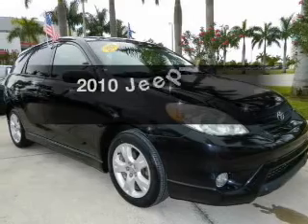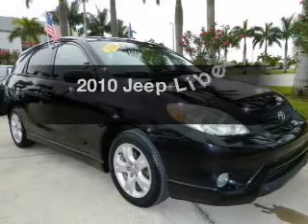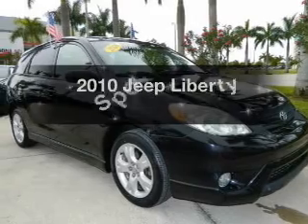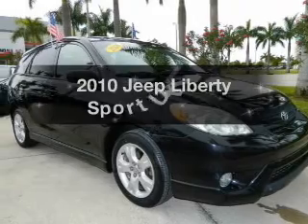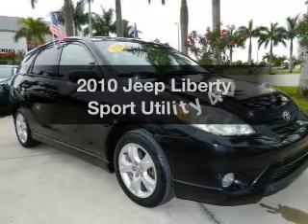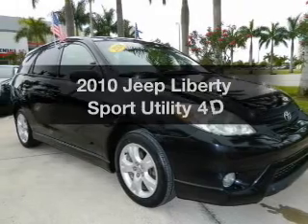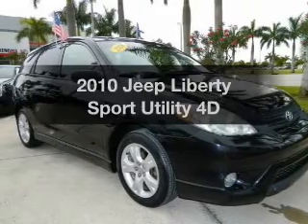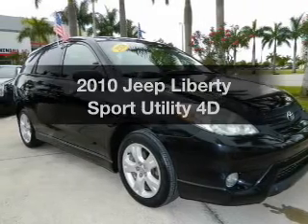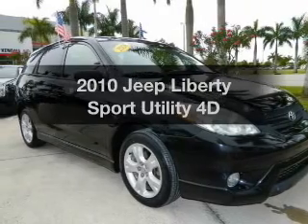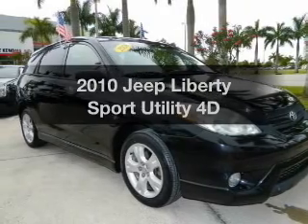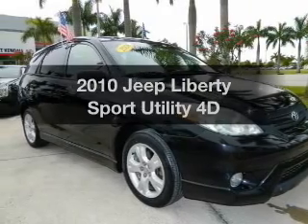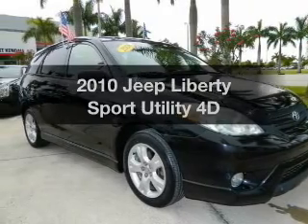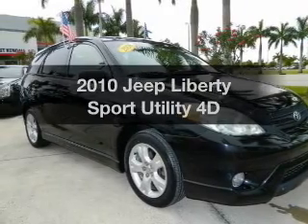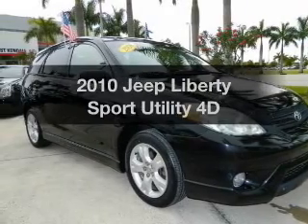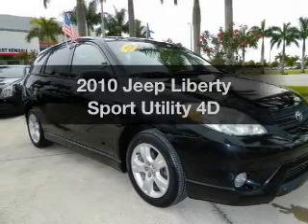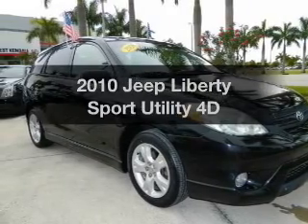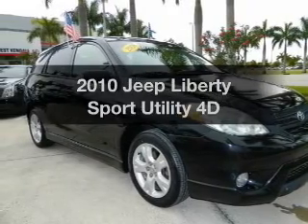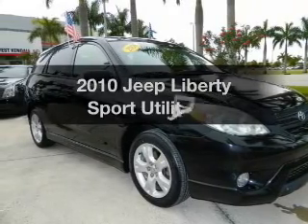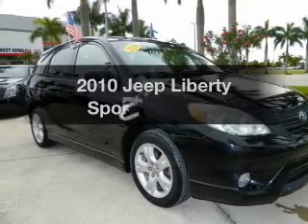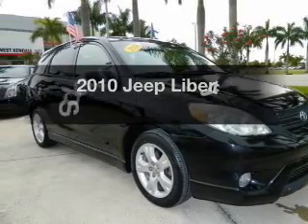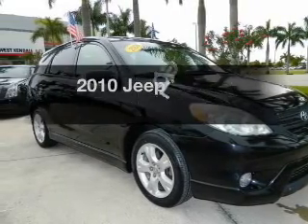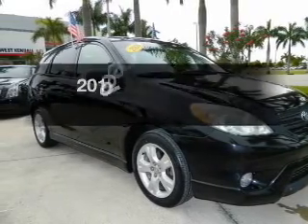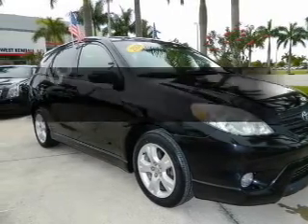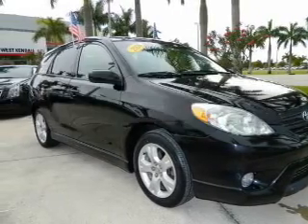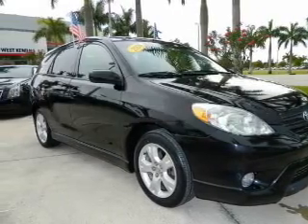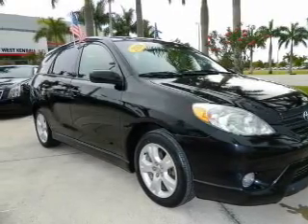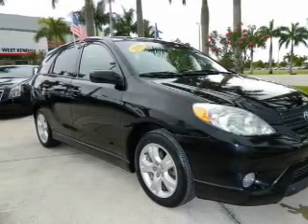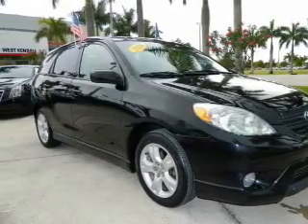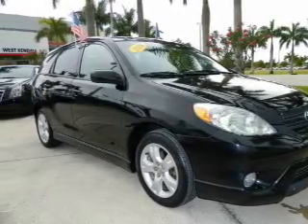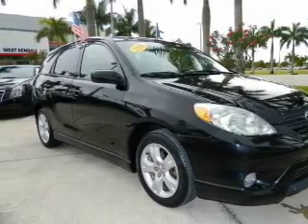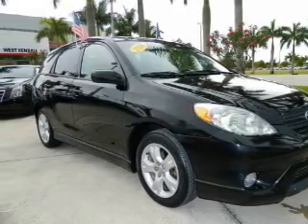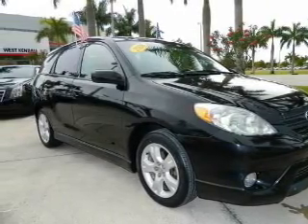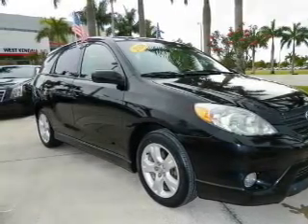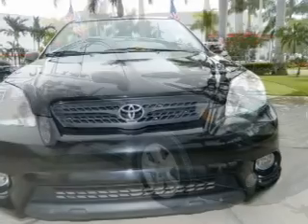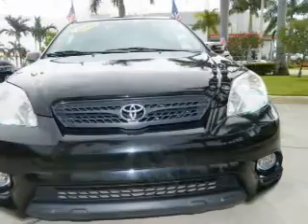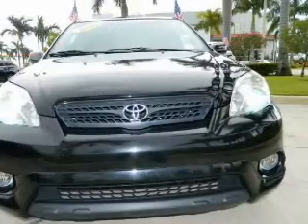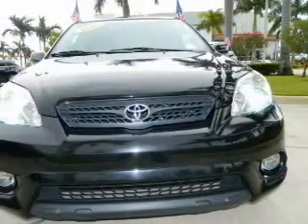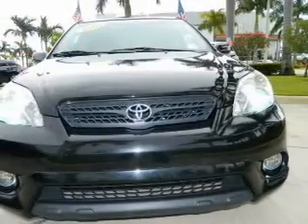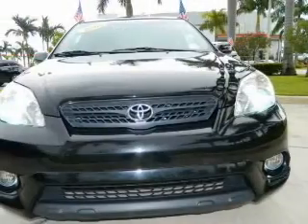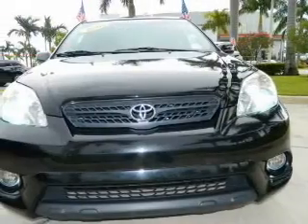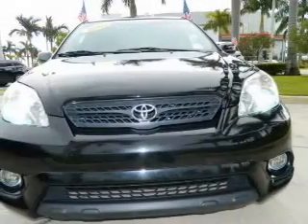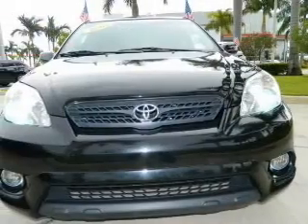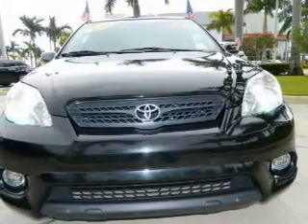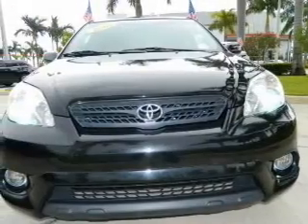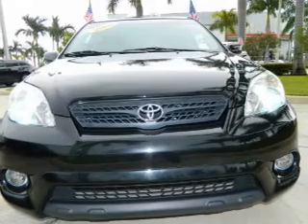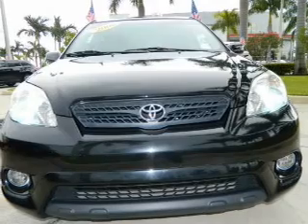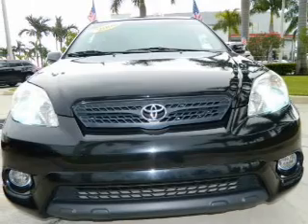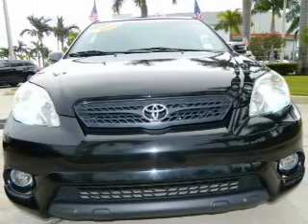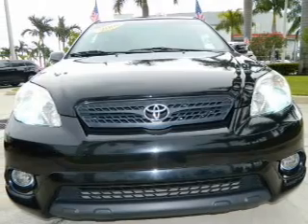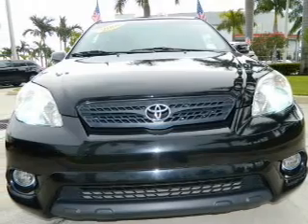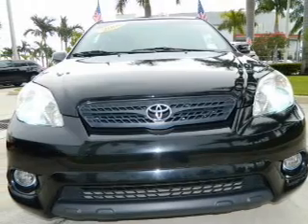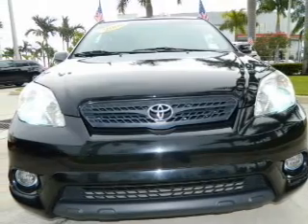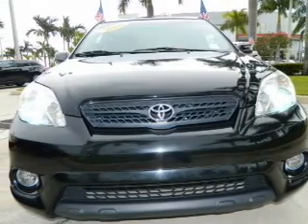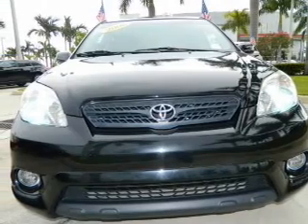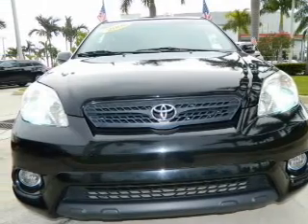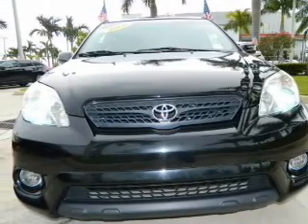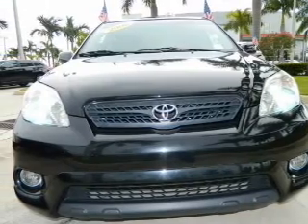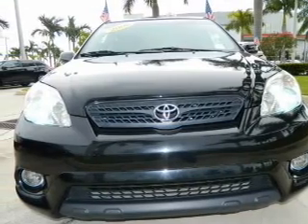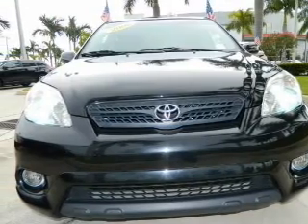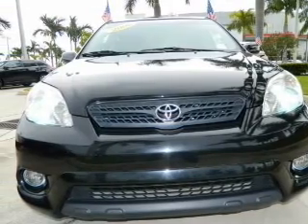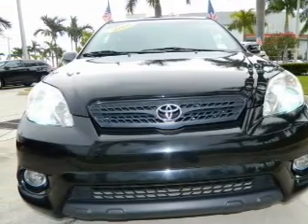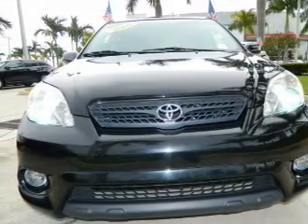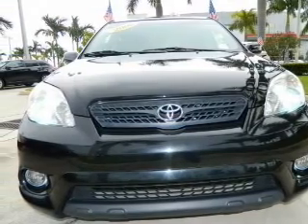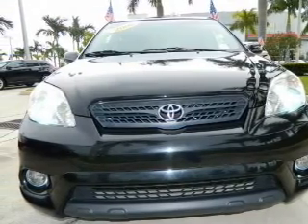Introducing the 2010 Jeep Liberty. This is the set of wheels you've been looking for, with a reliable engine driven by an automatic transmission.